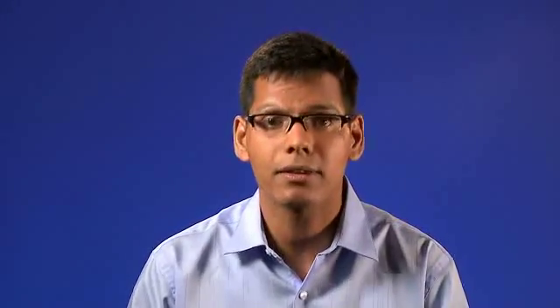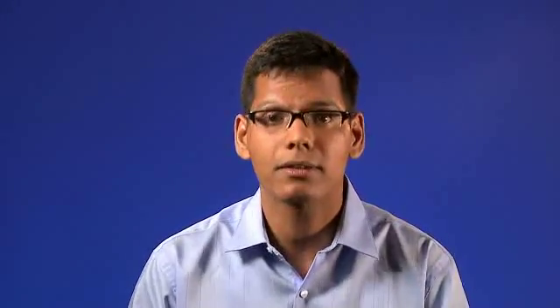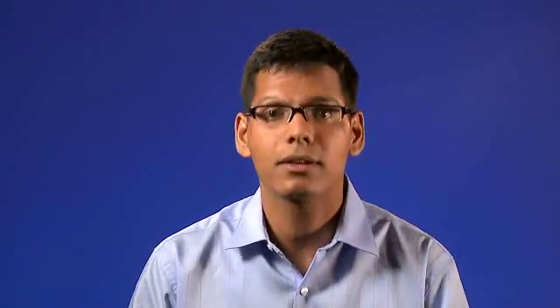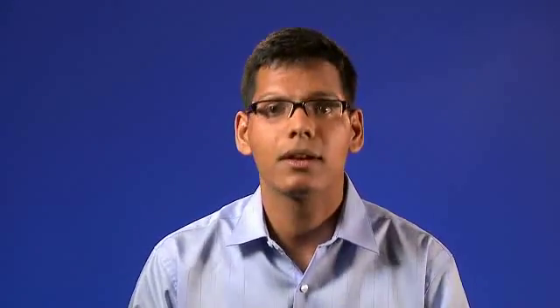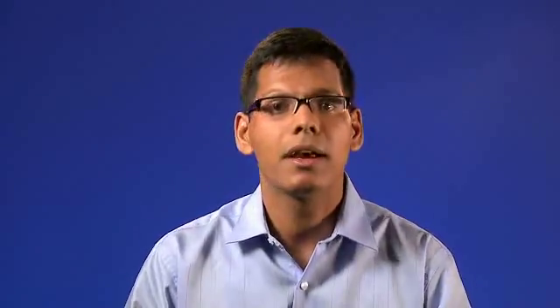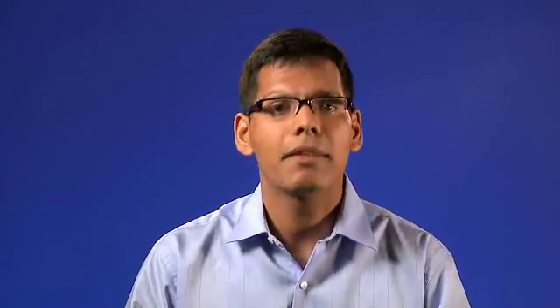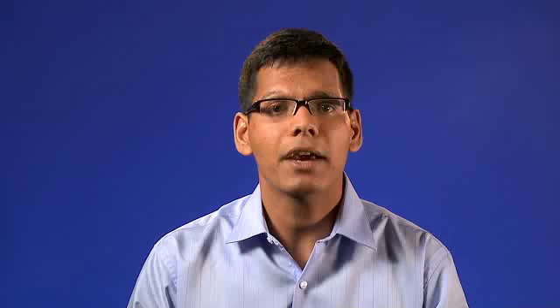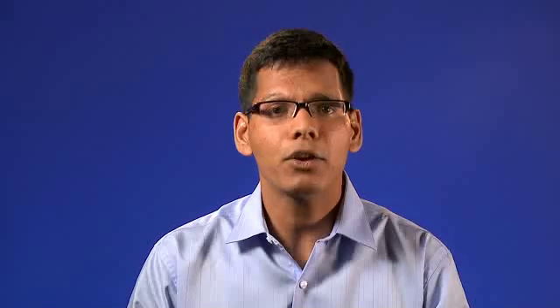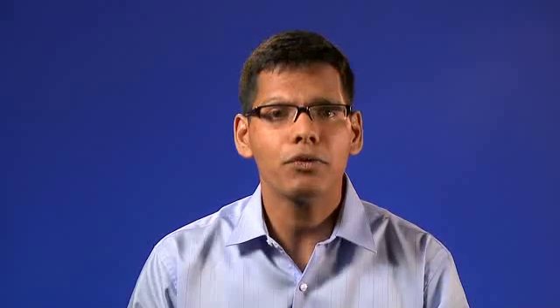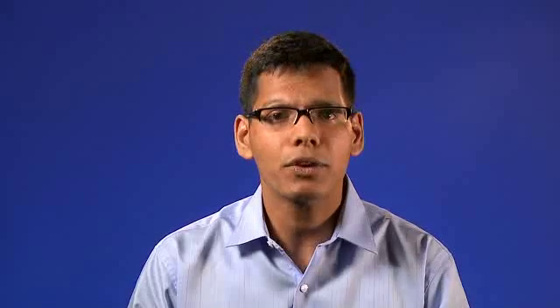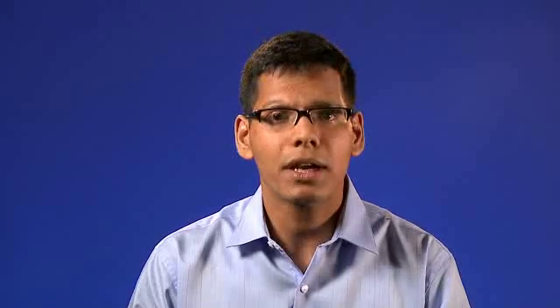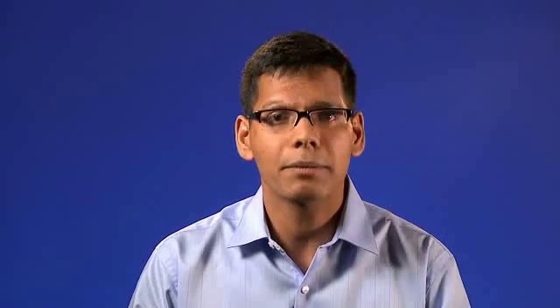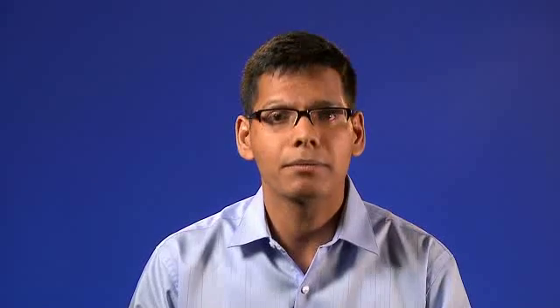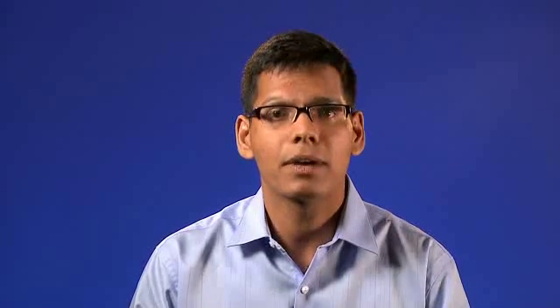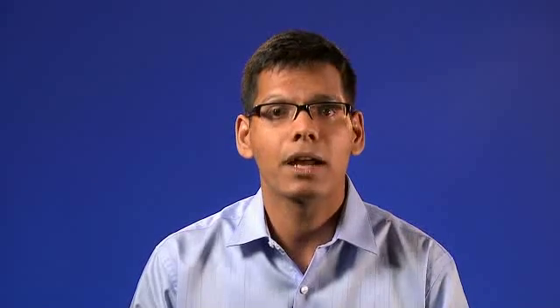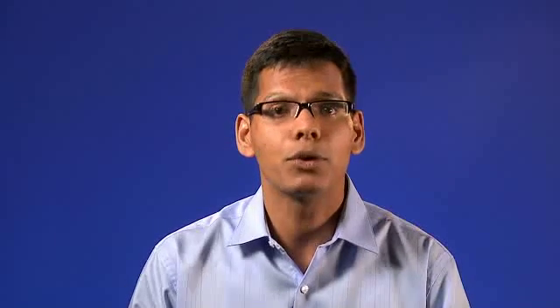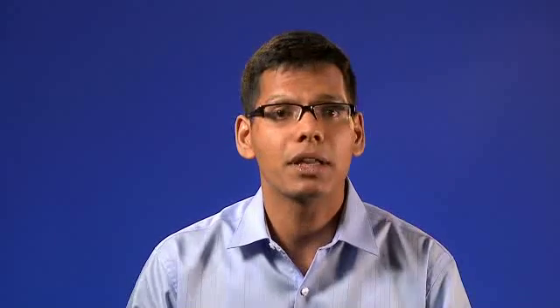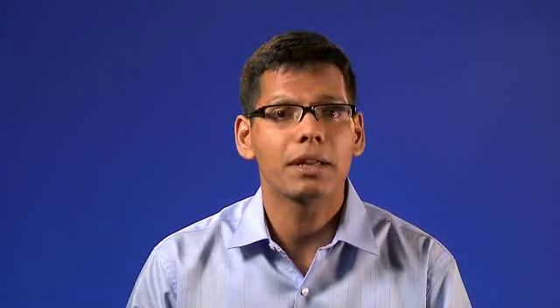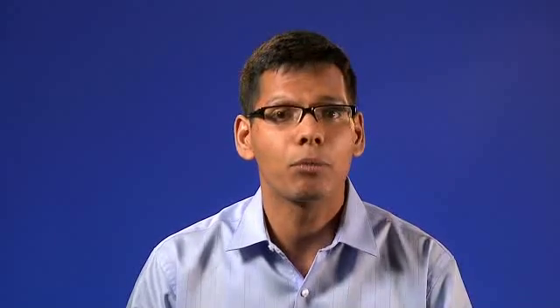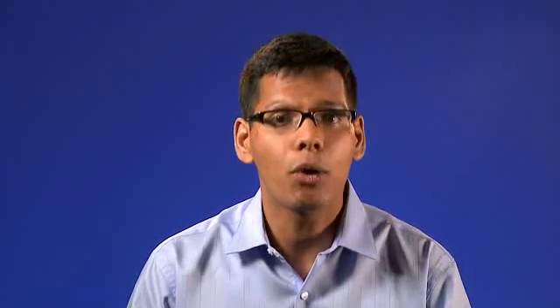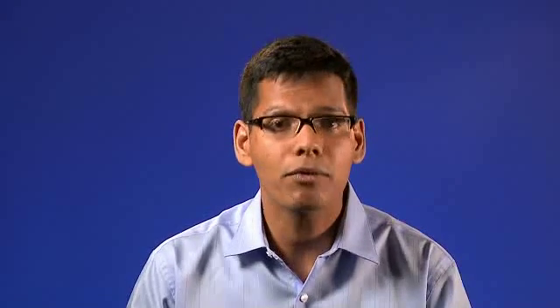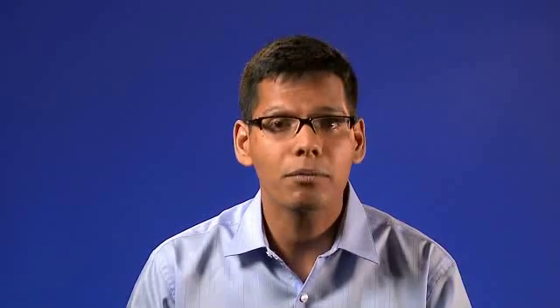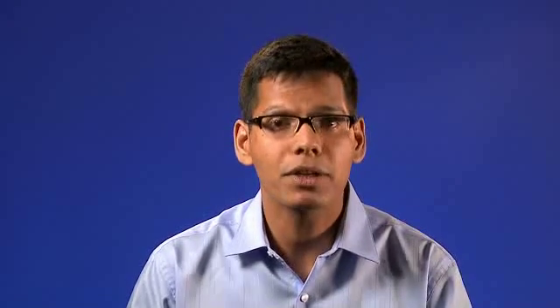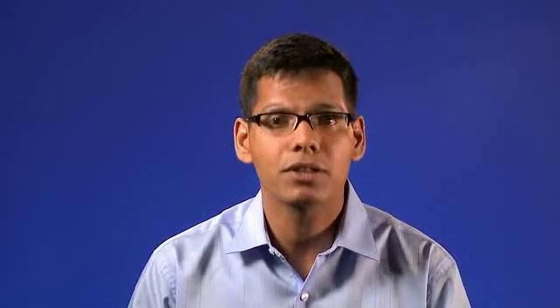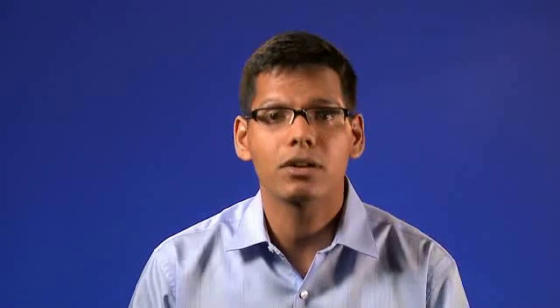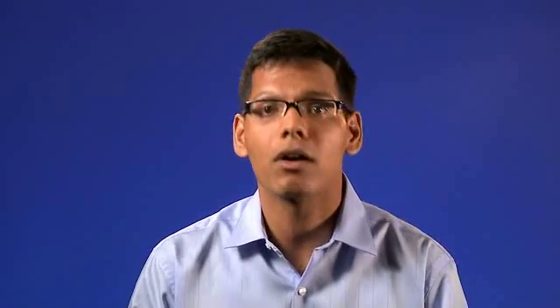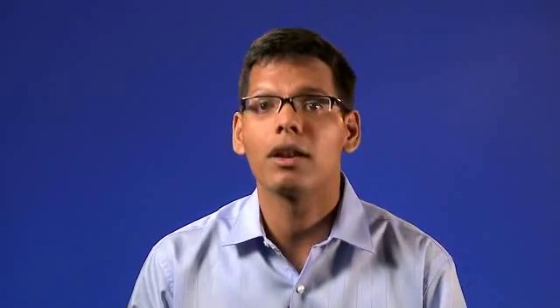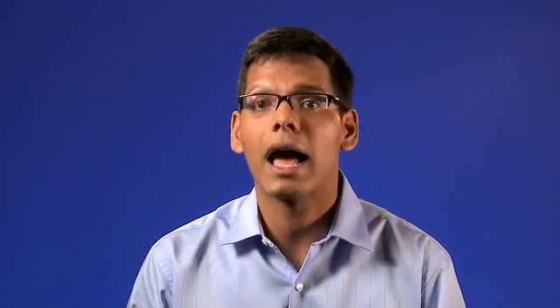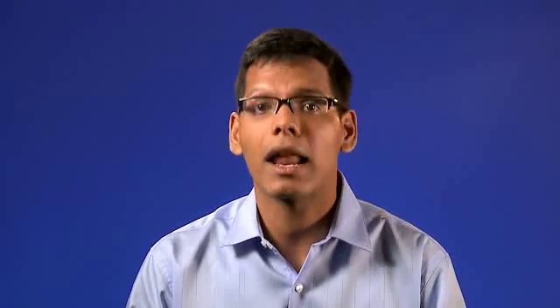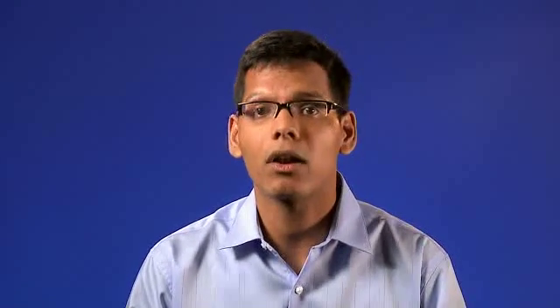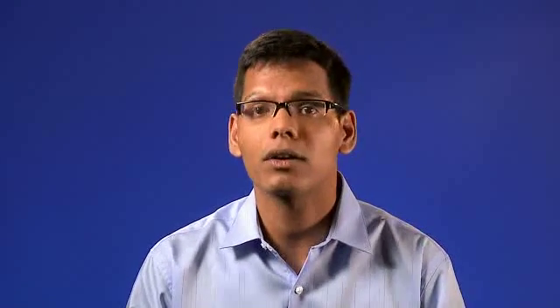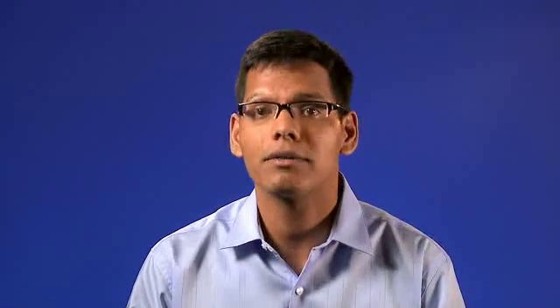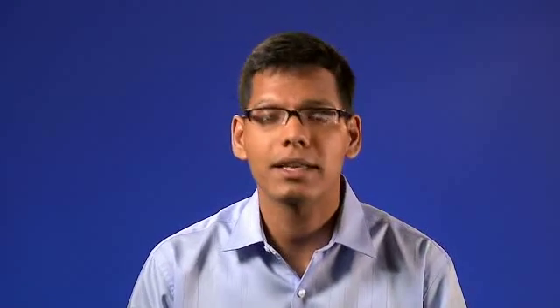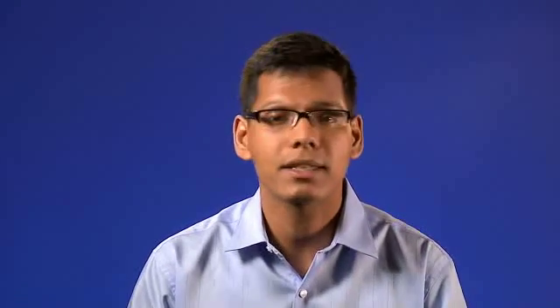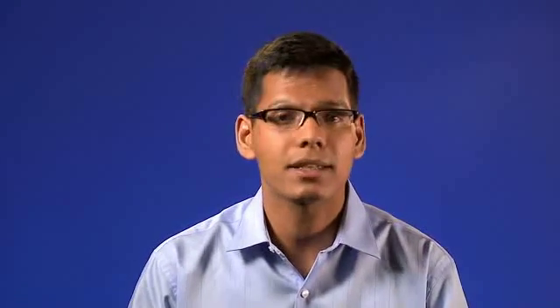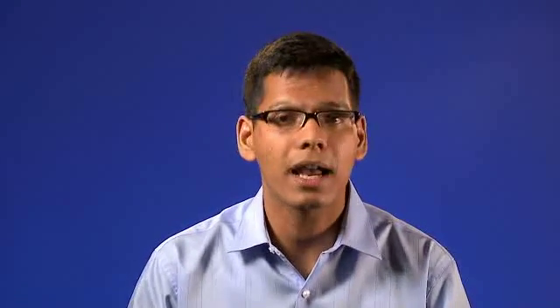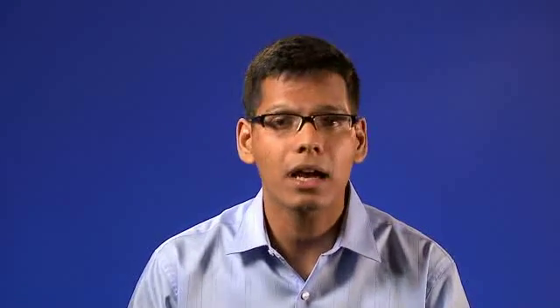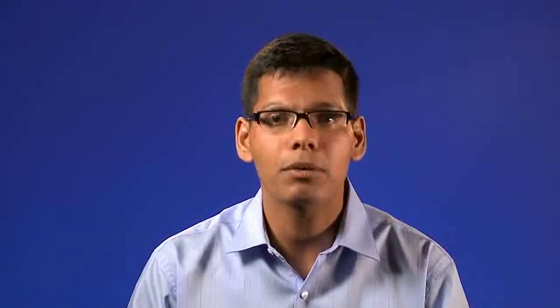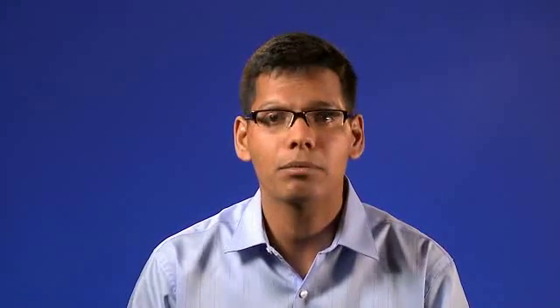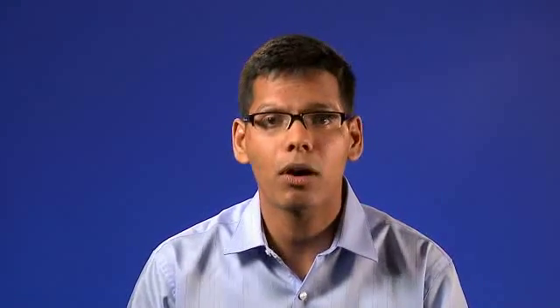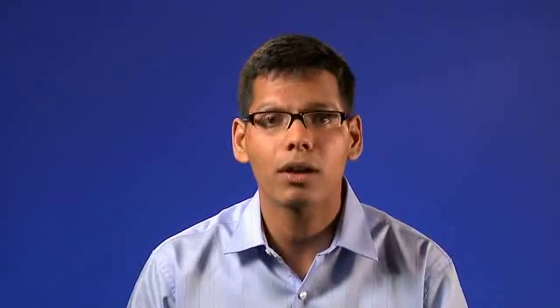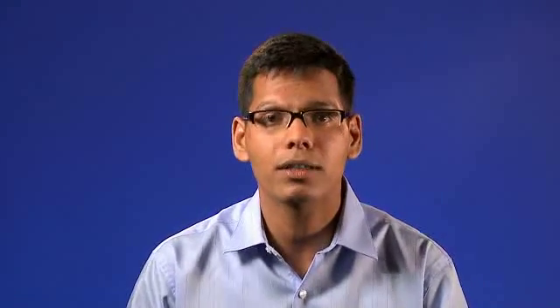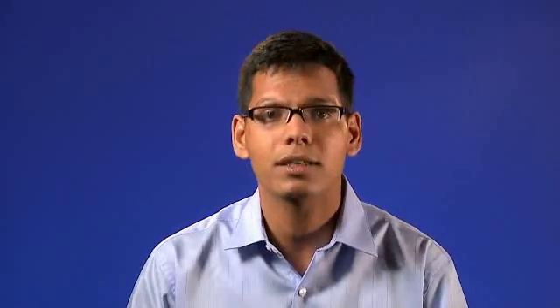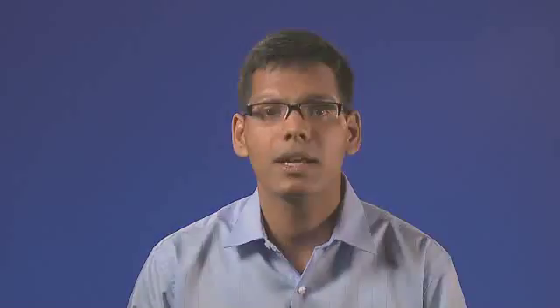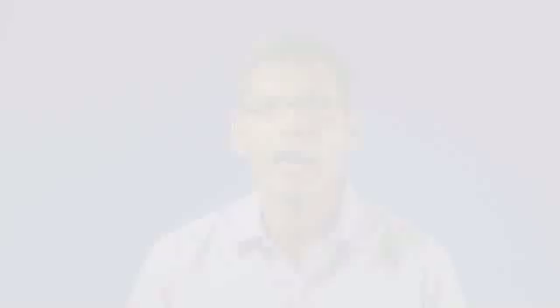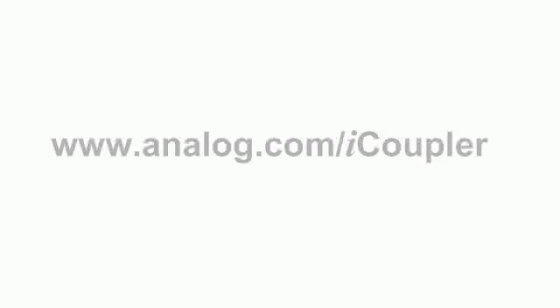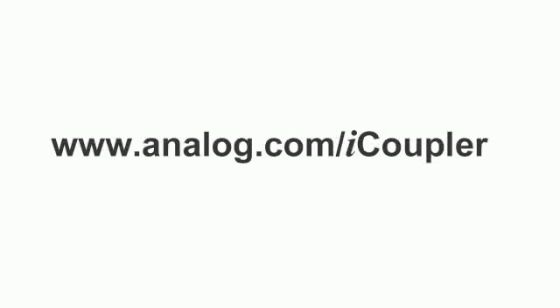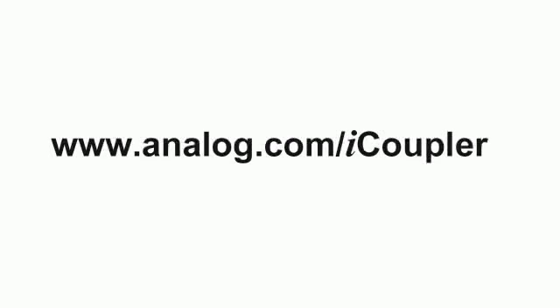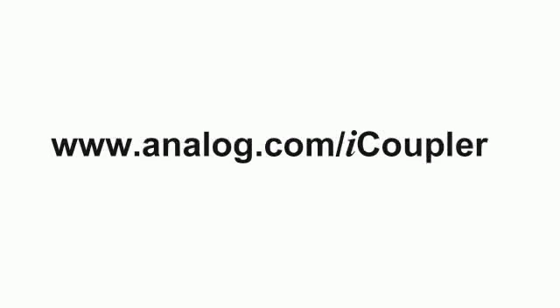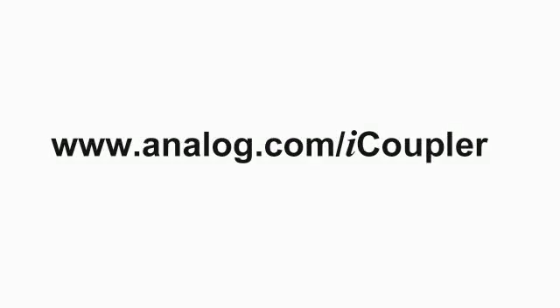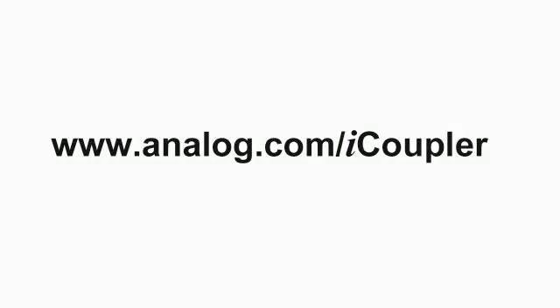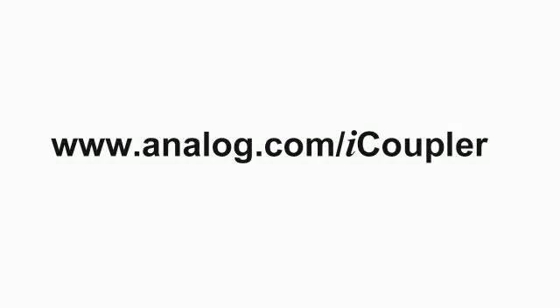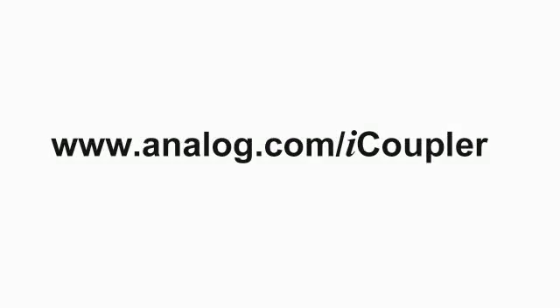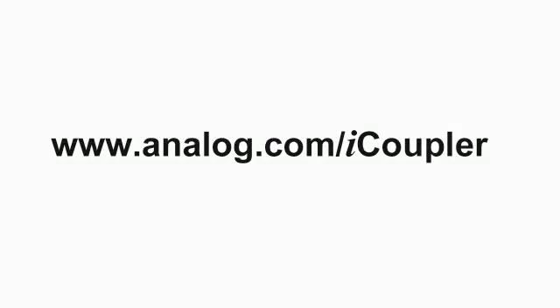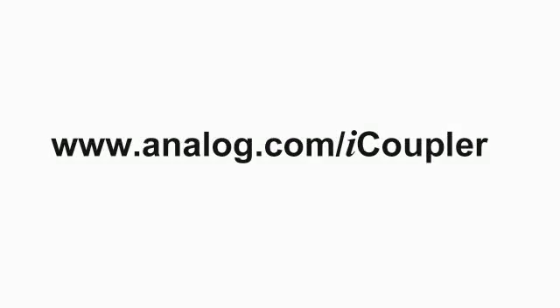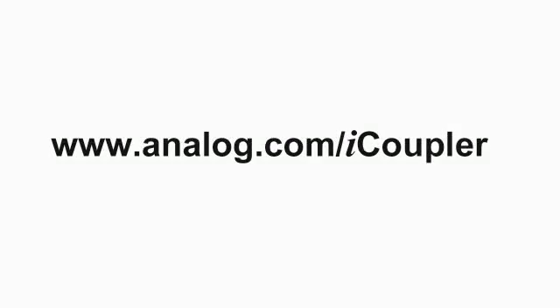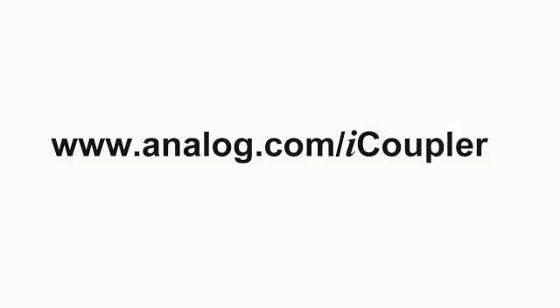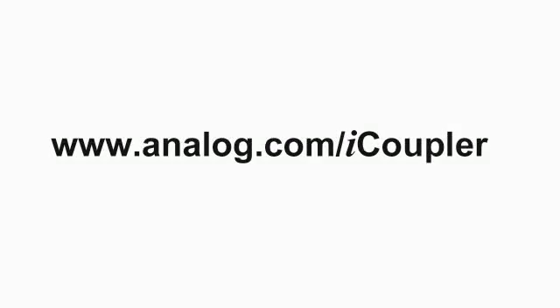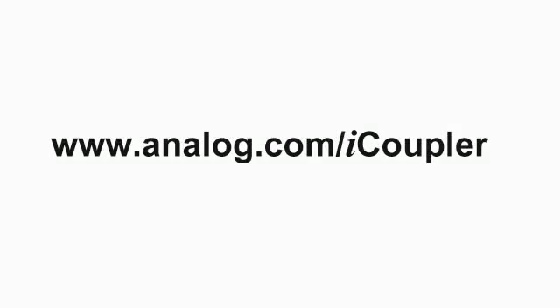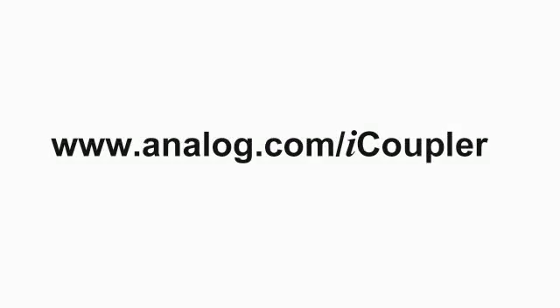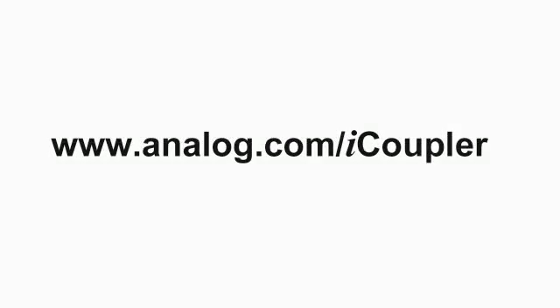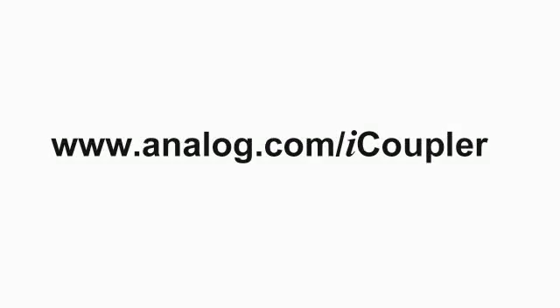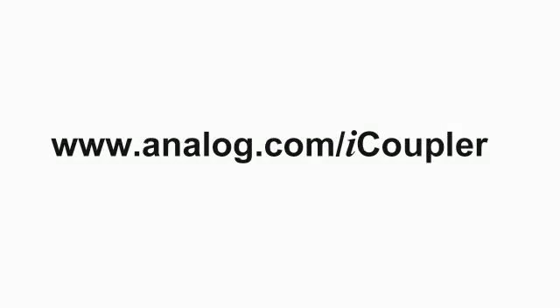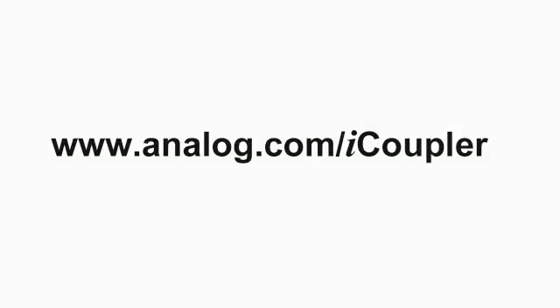Thank you for your time. You can get more information on Analog Devices iCoupler products at Analog.com/iCoupler.